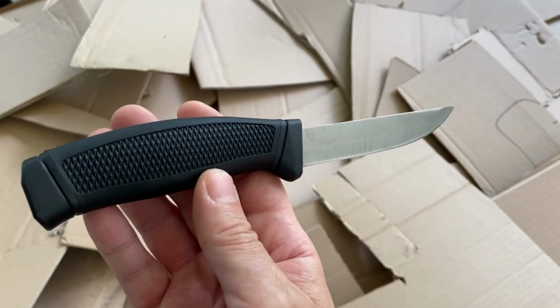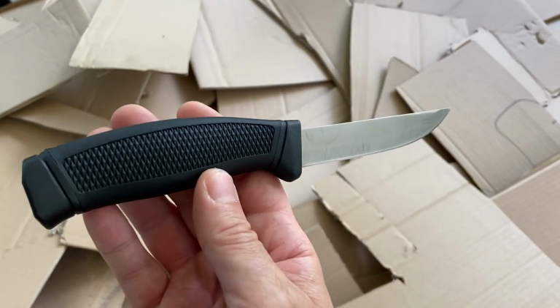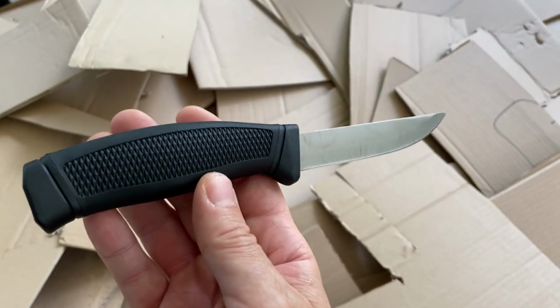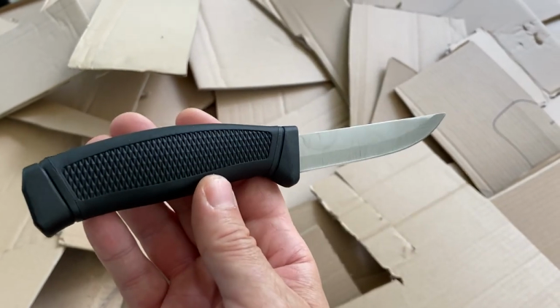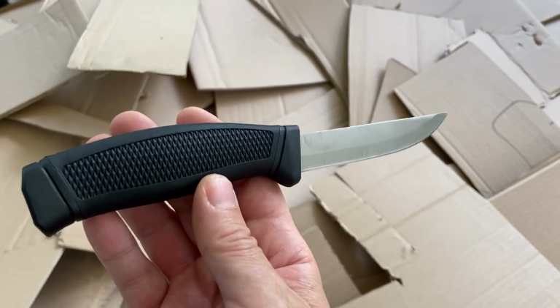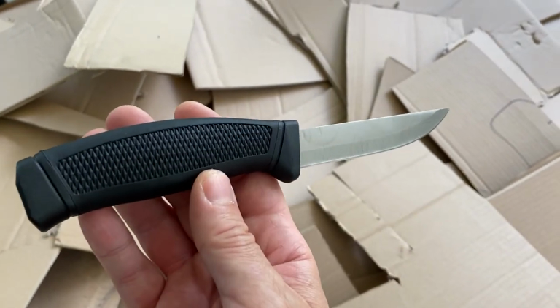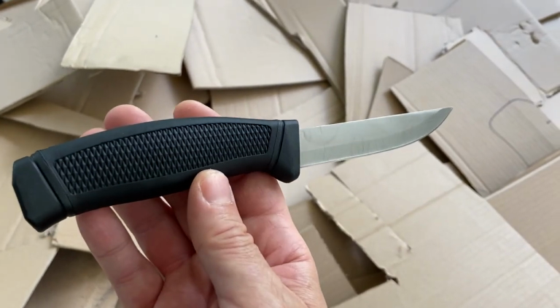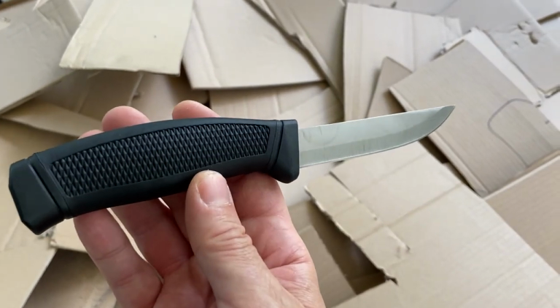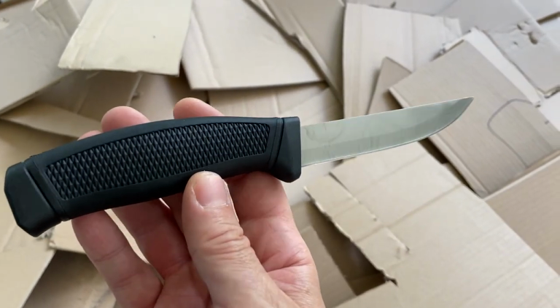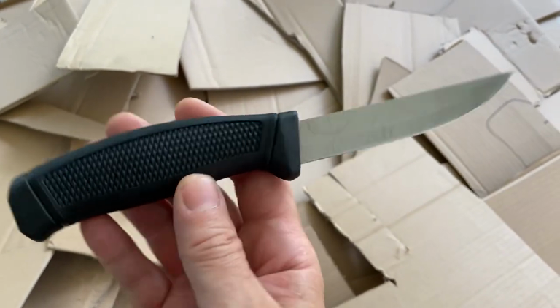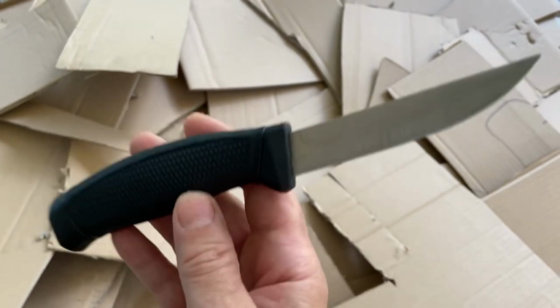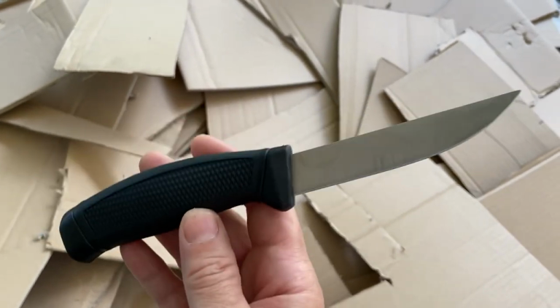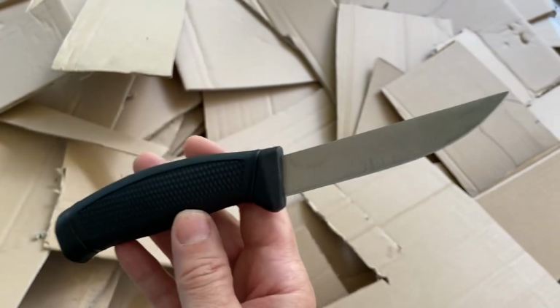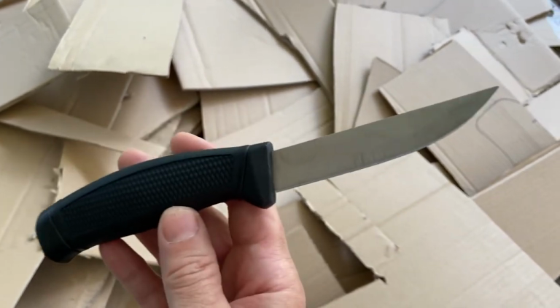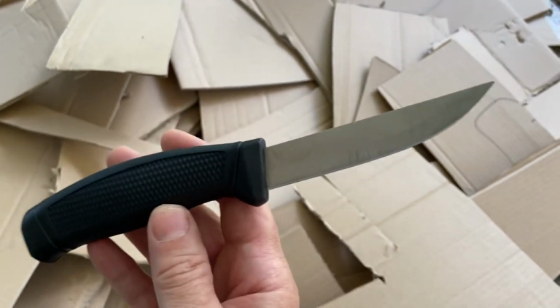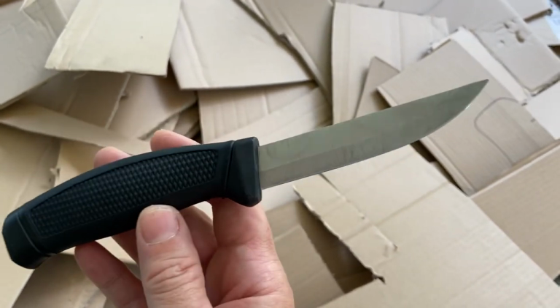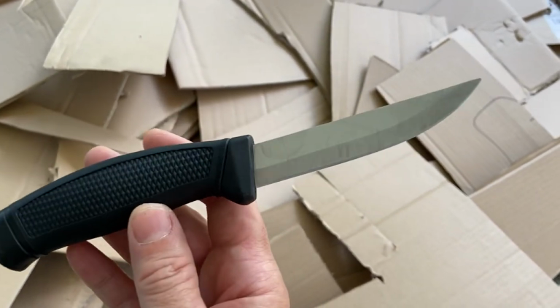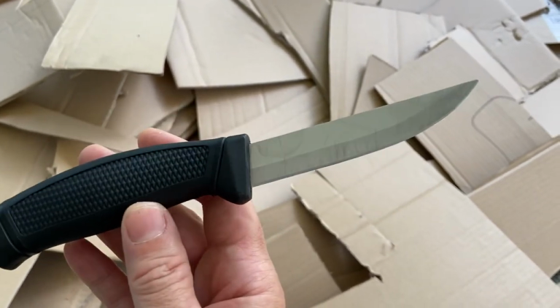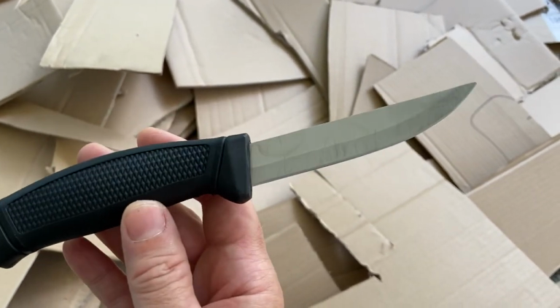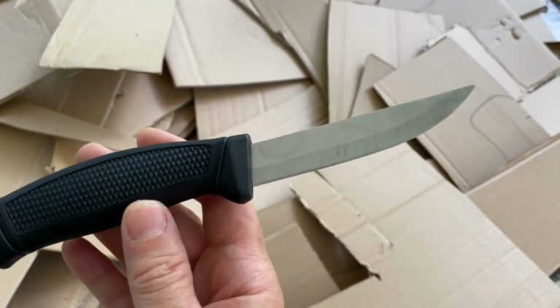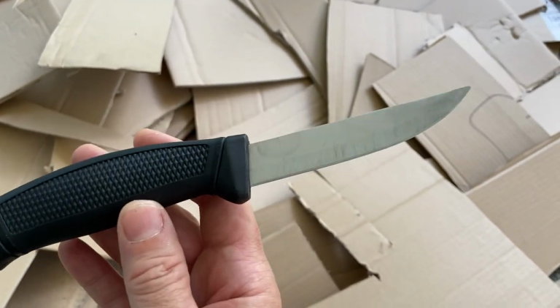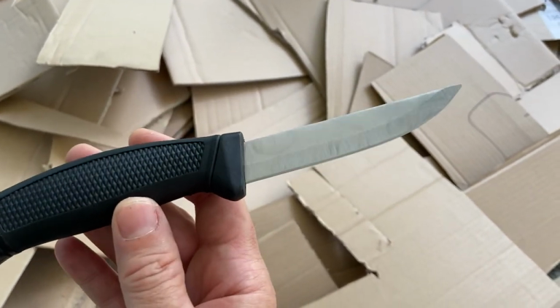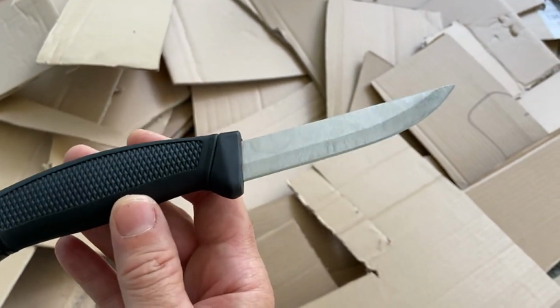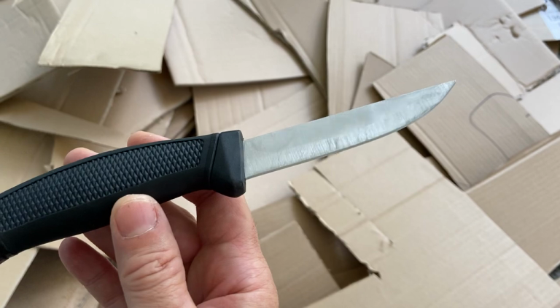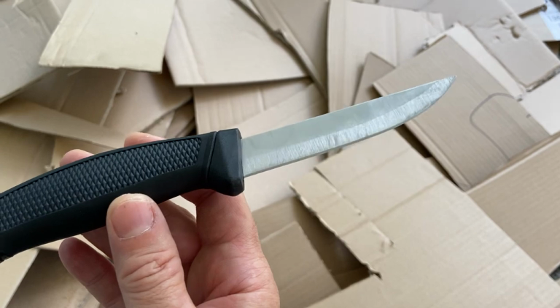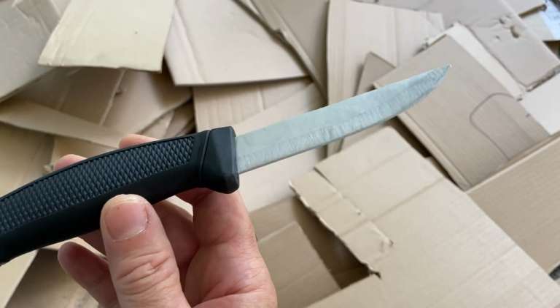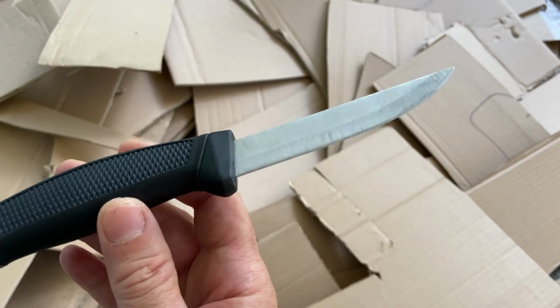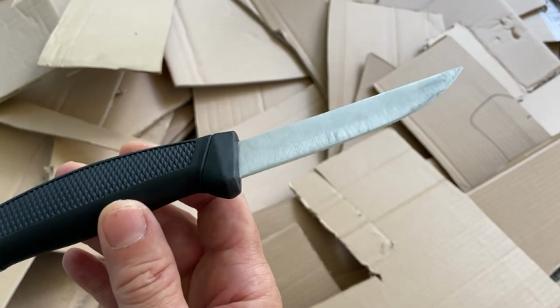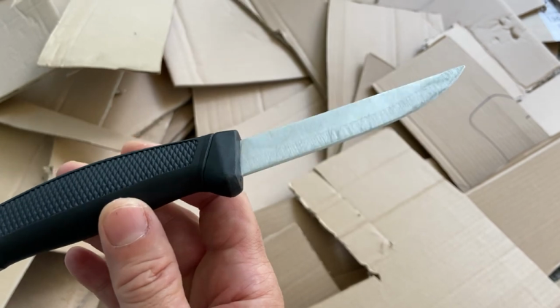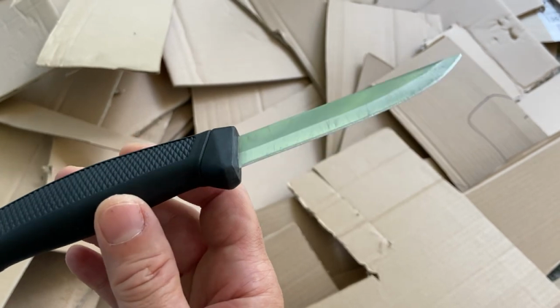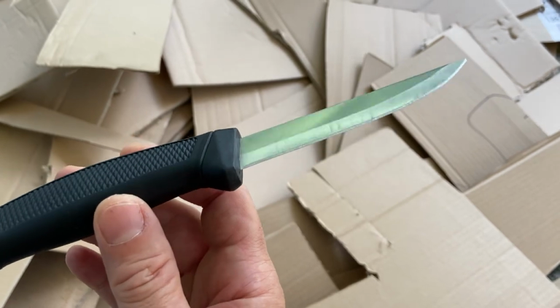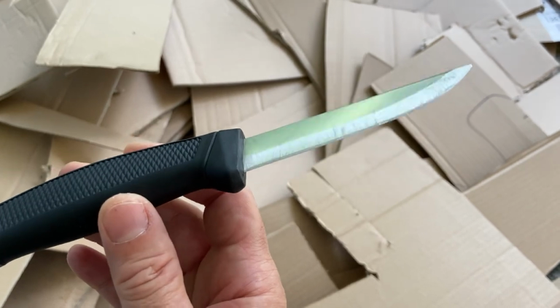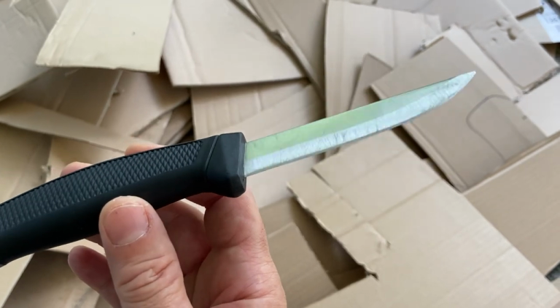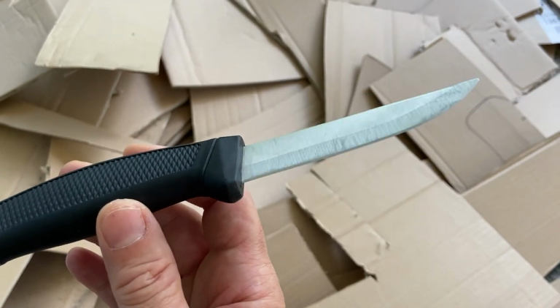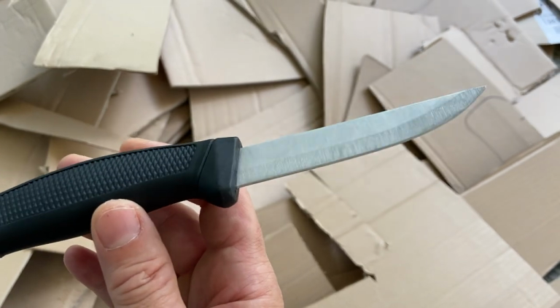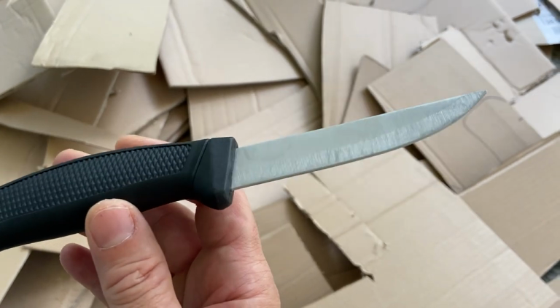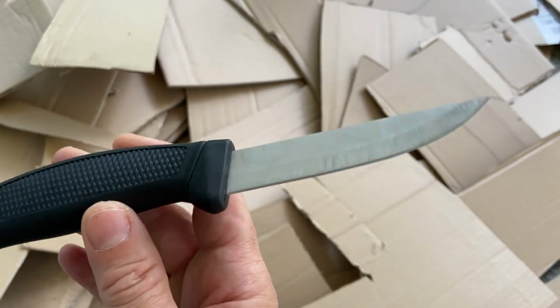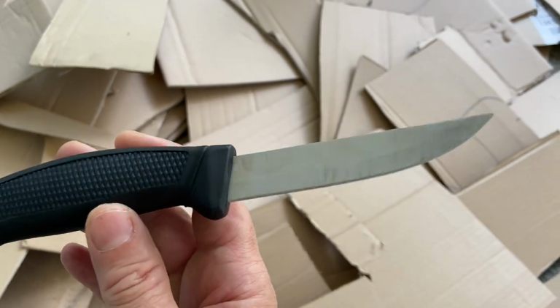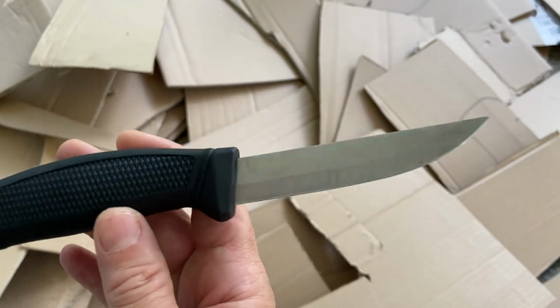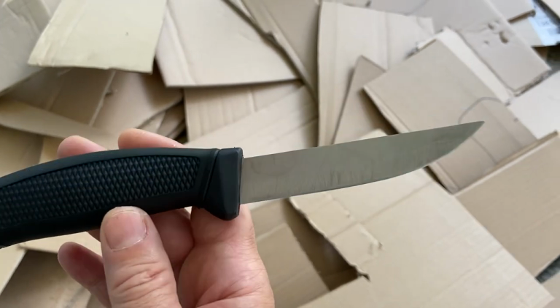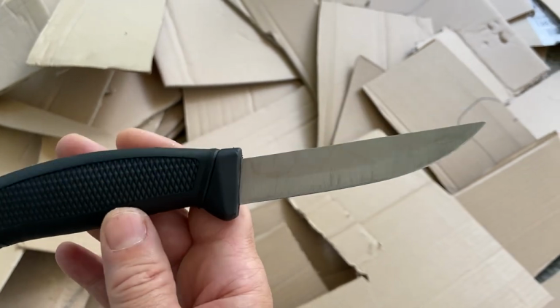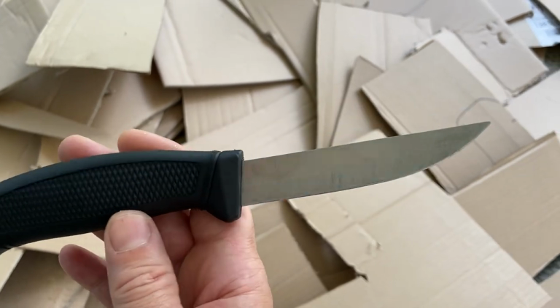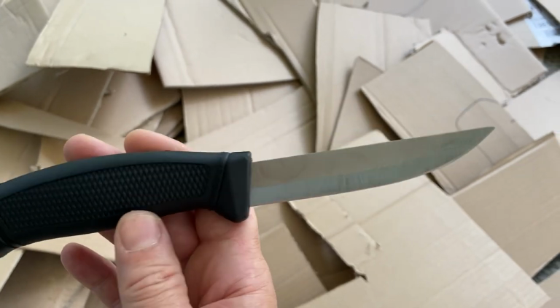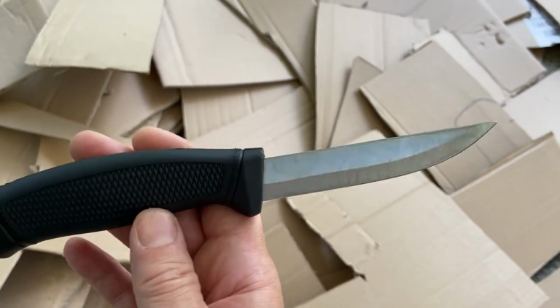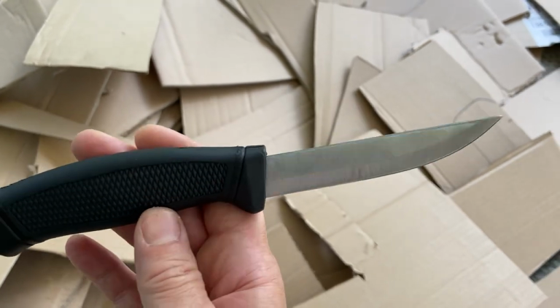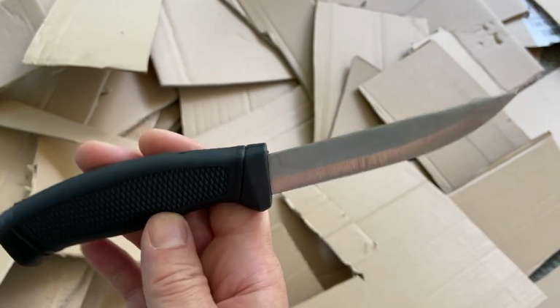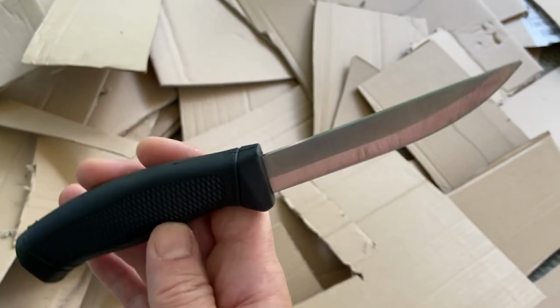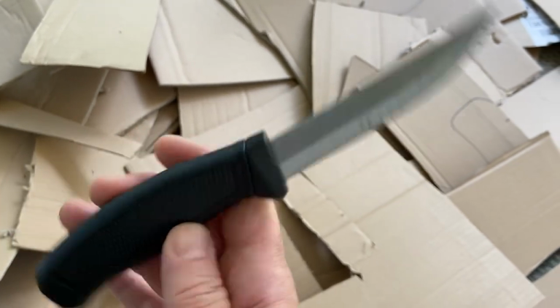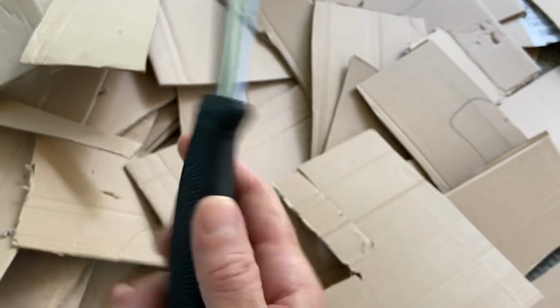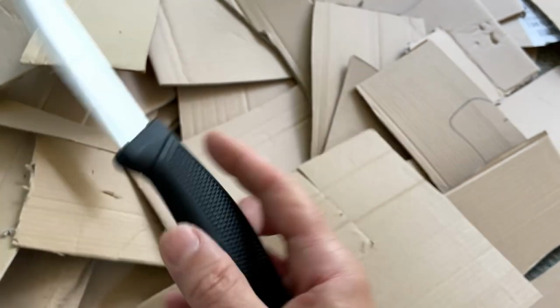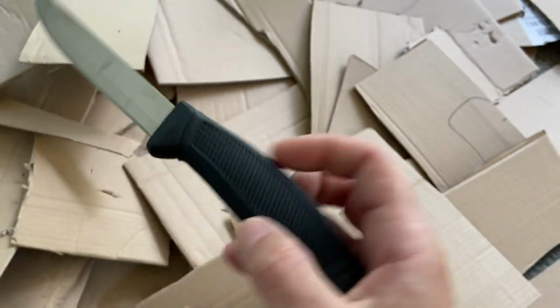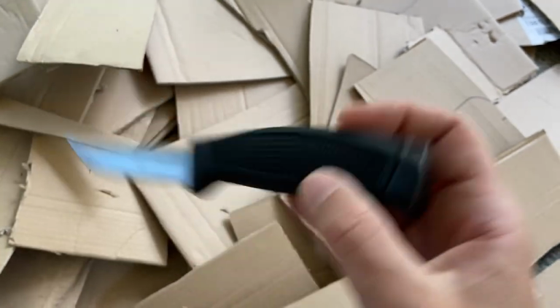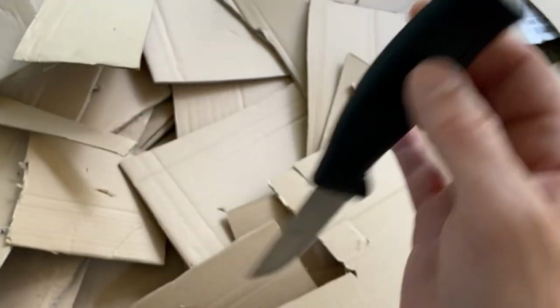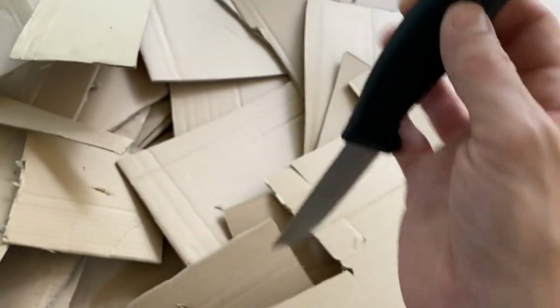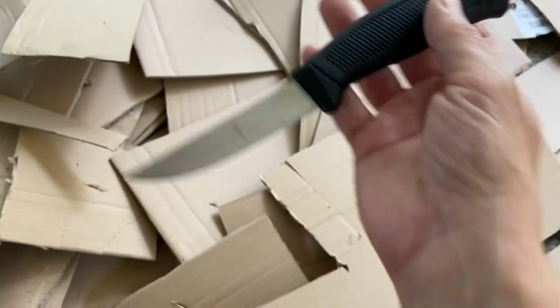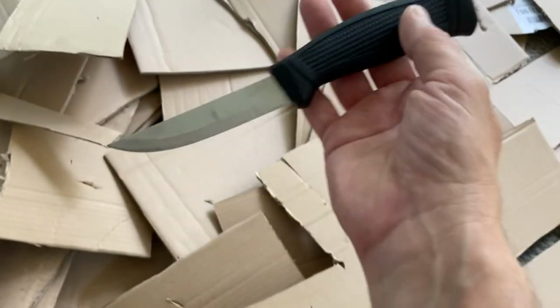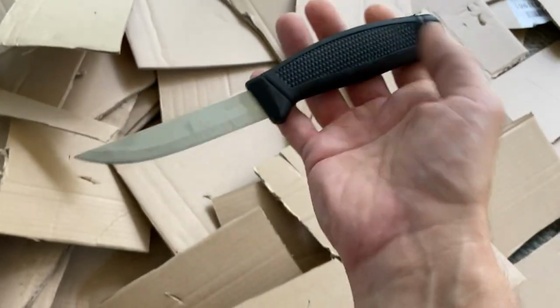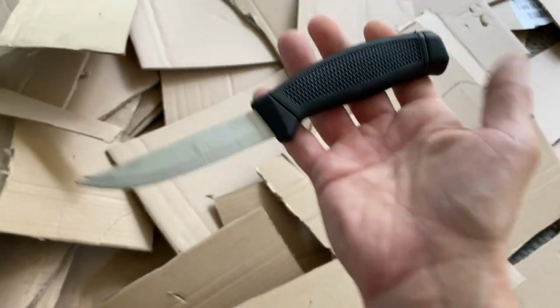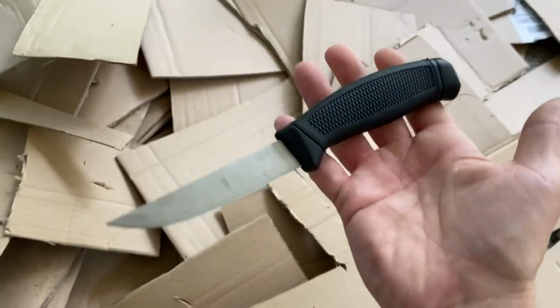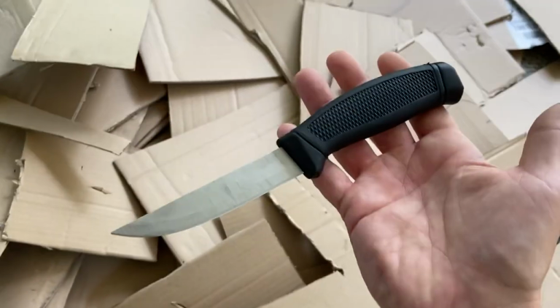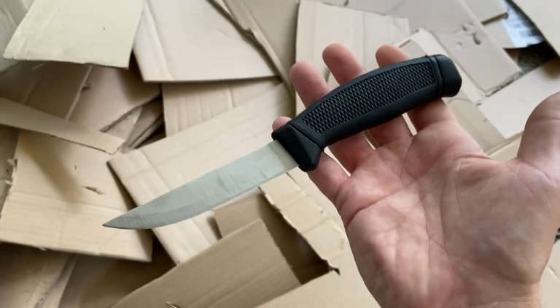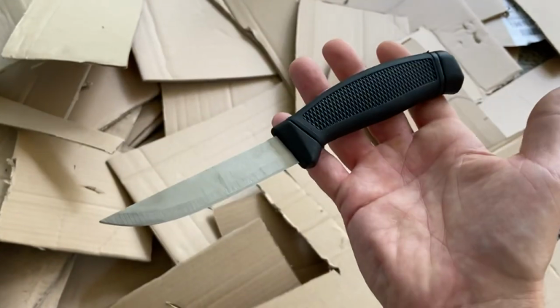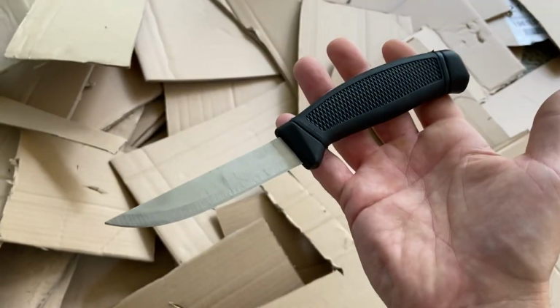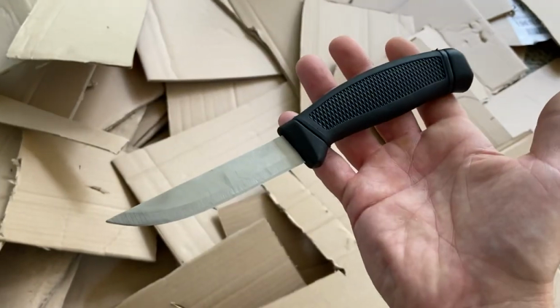That's about it — check it out. Anonymous $3 Chinese Walmart bait knife: great for cardboard.